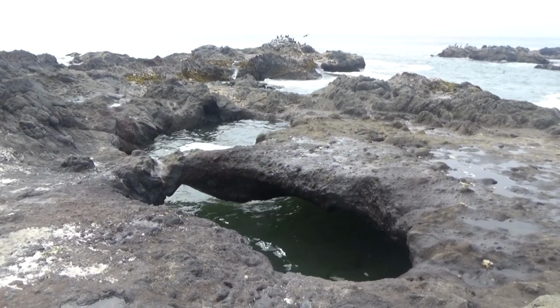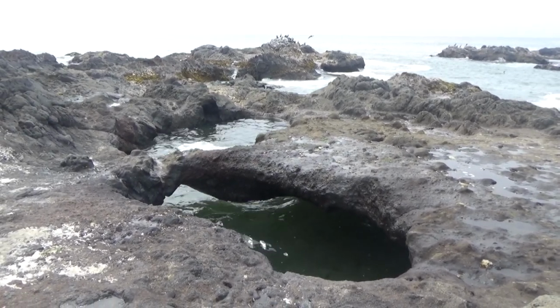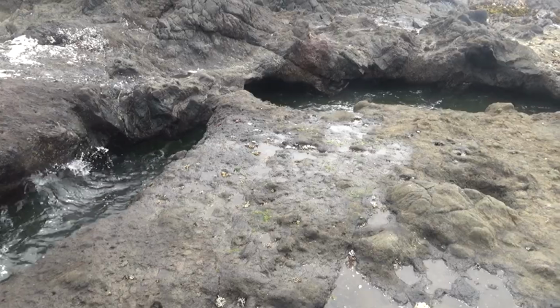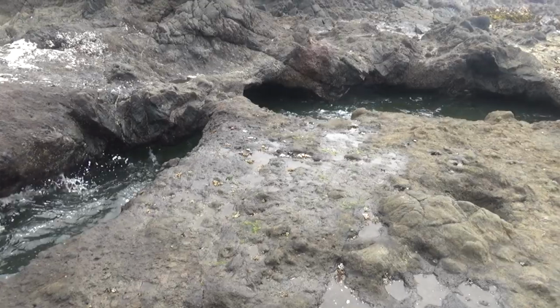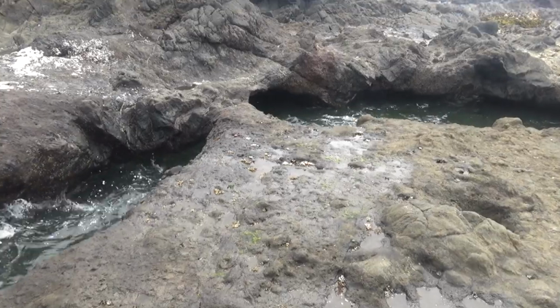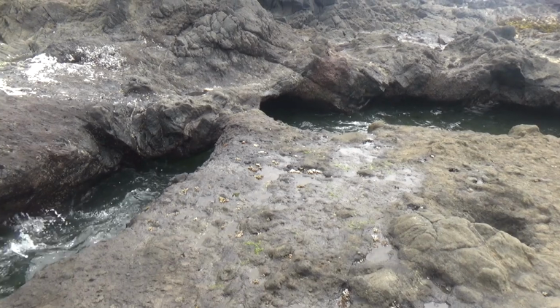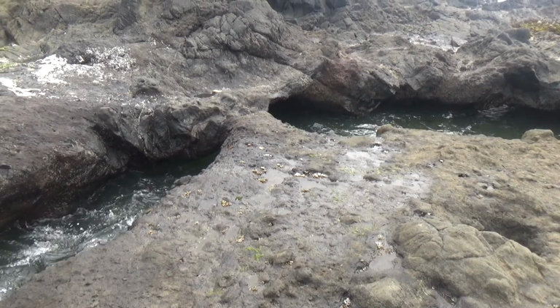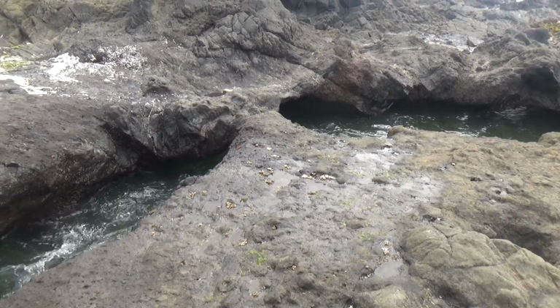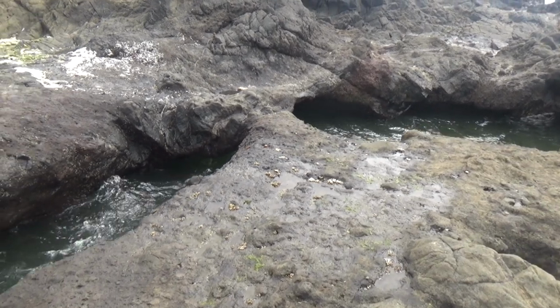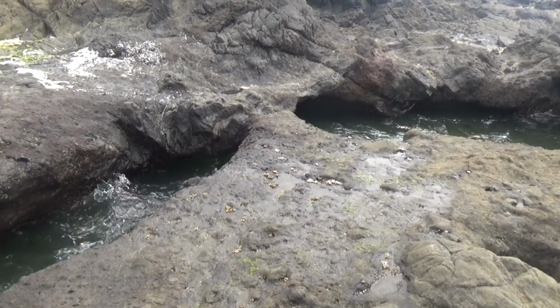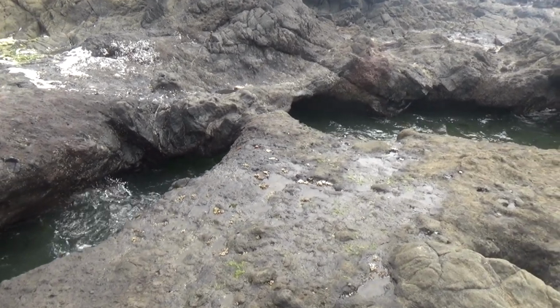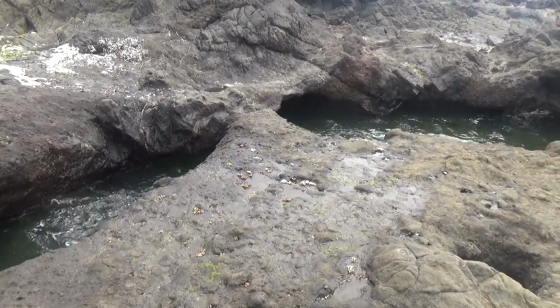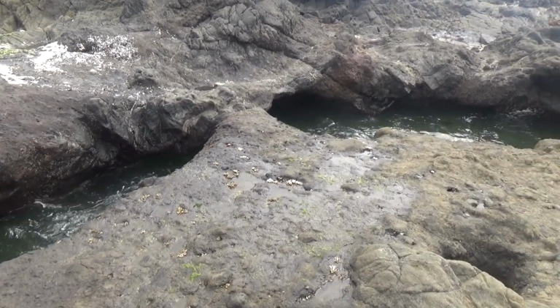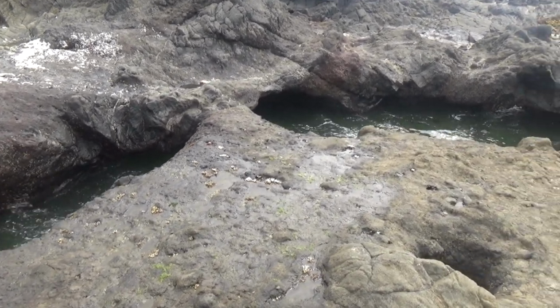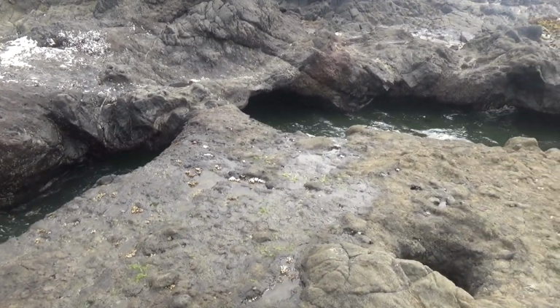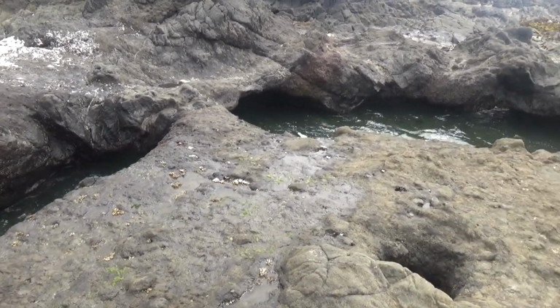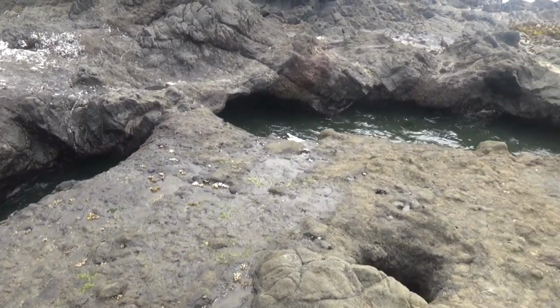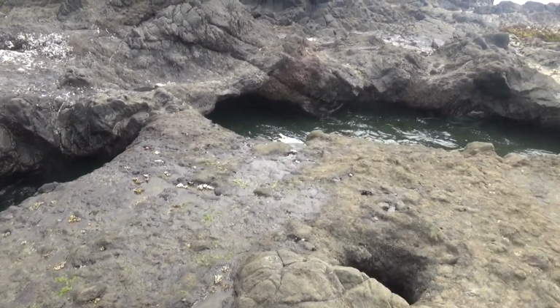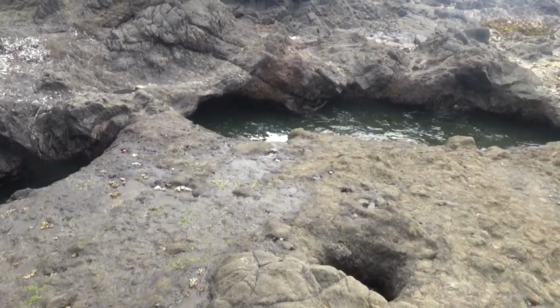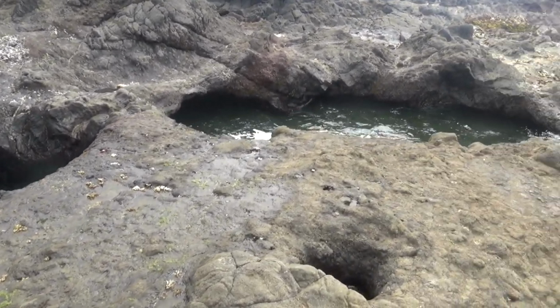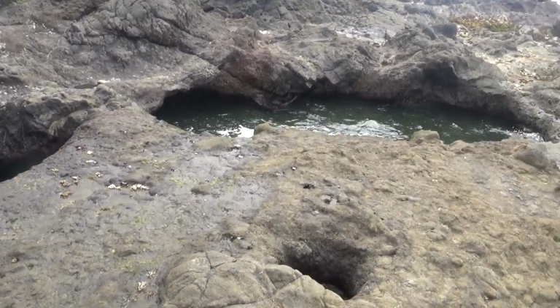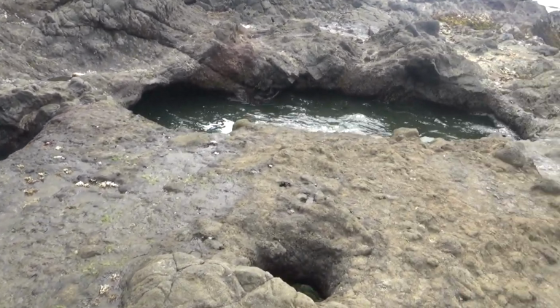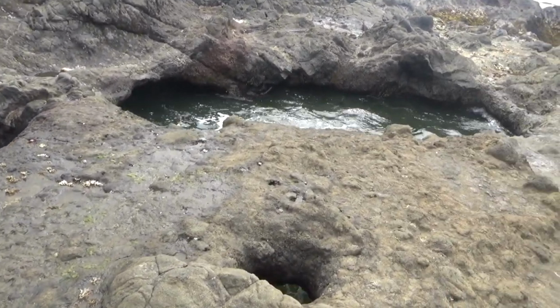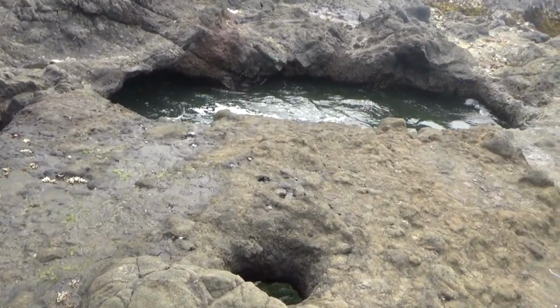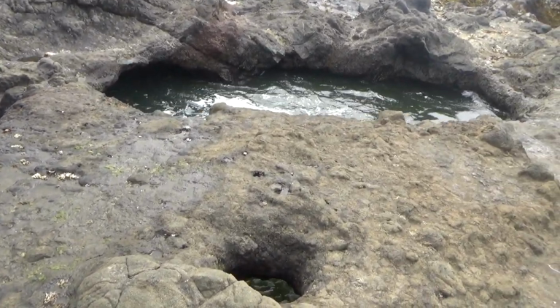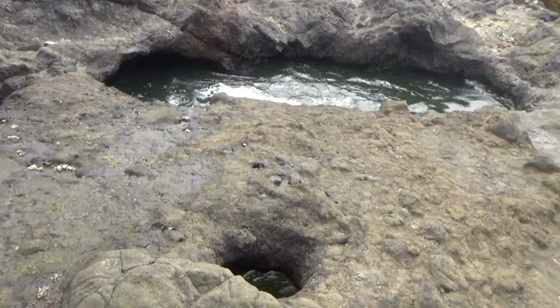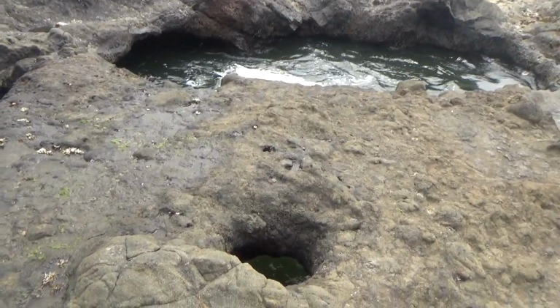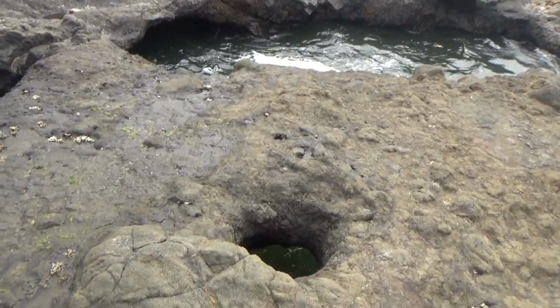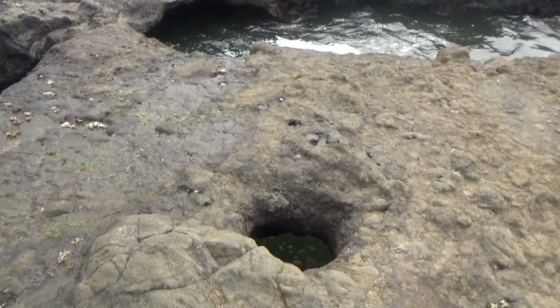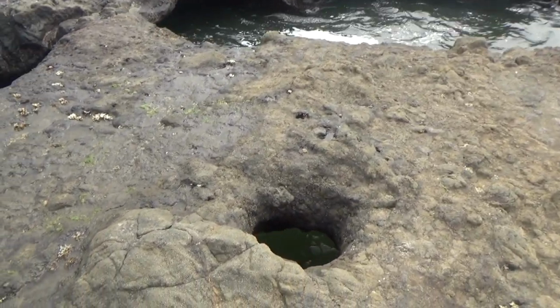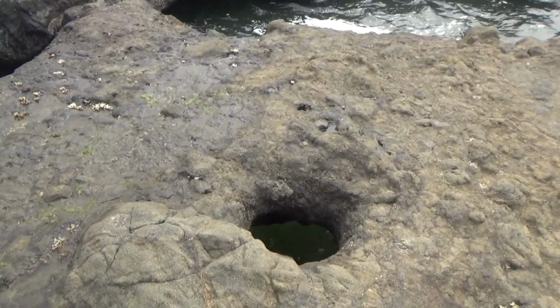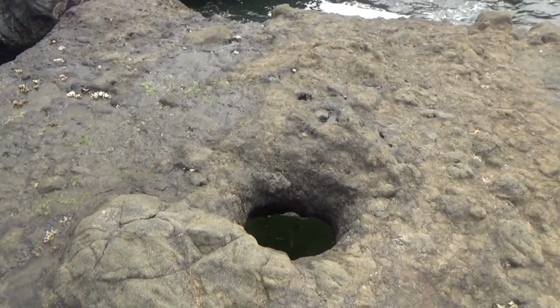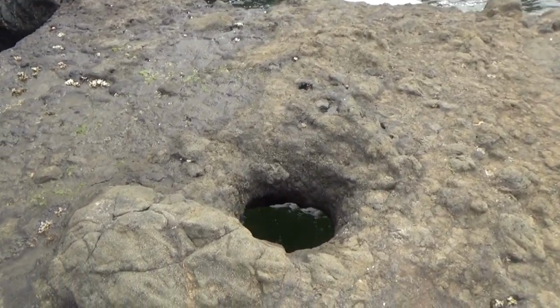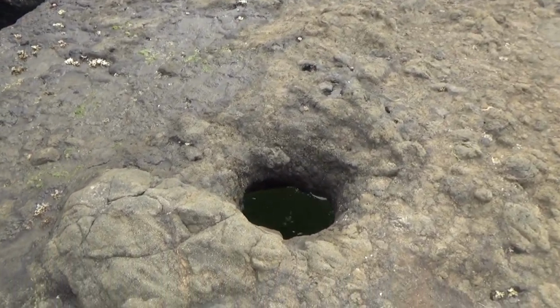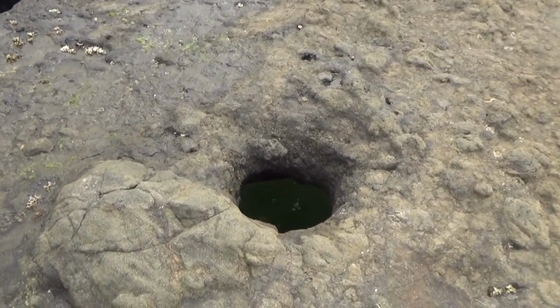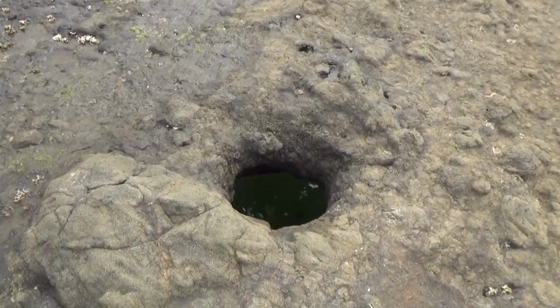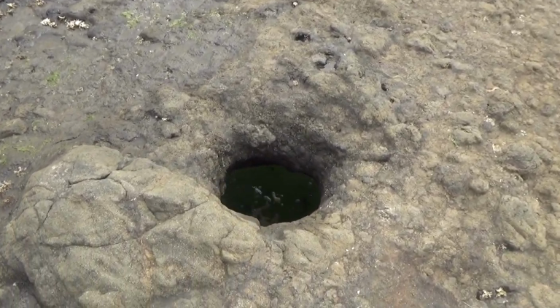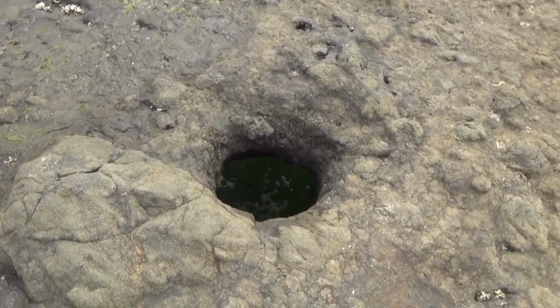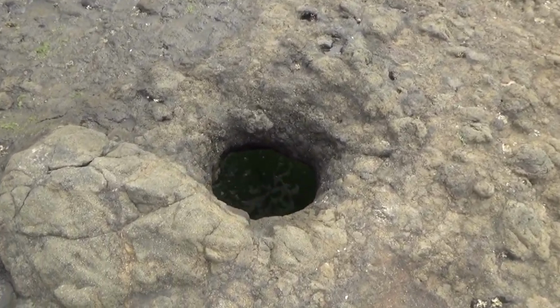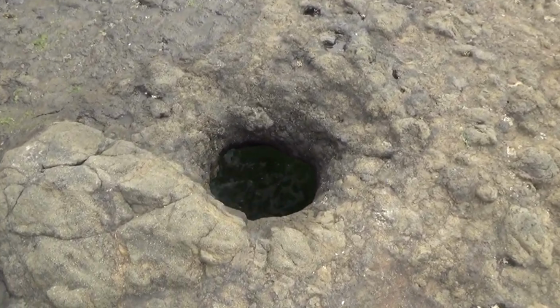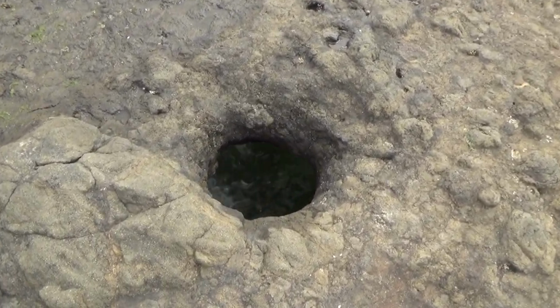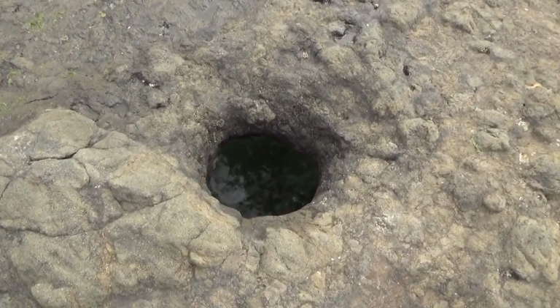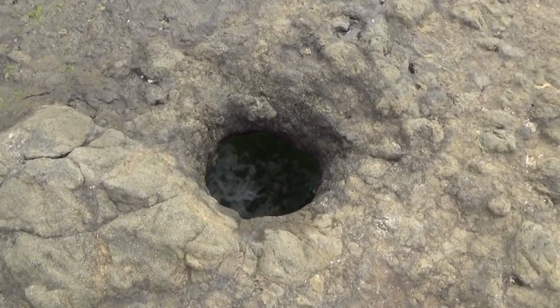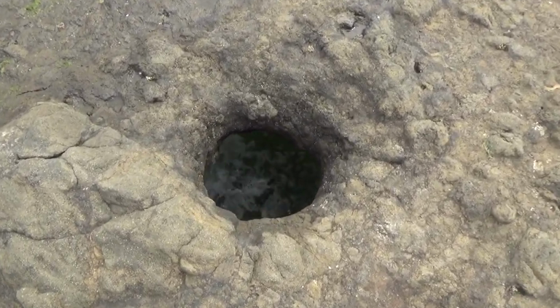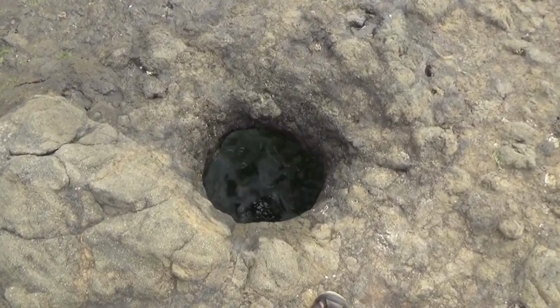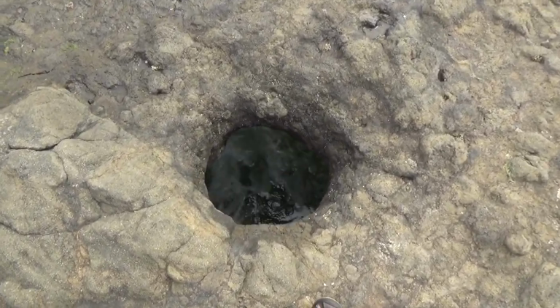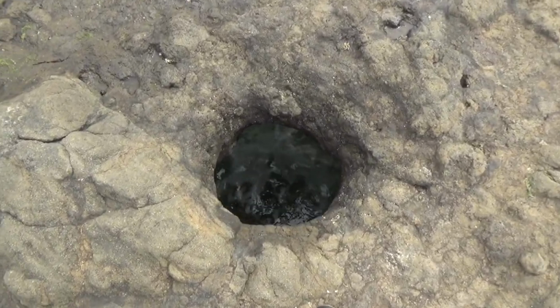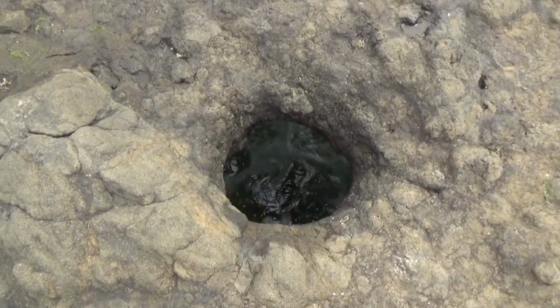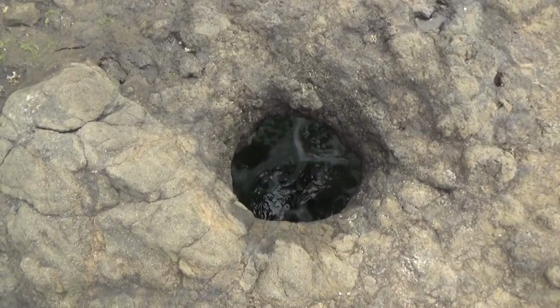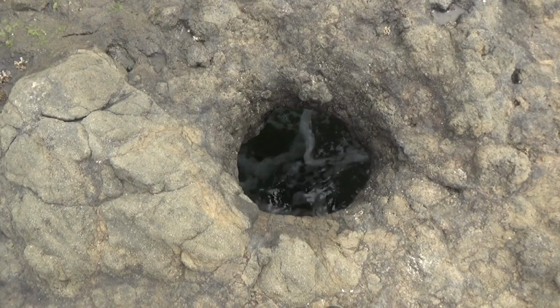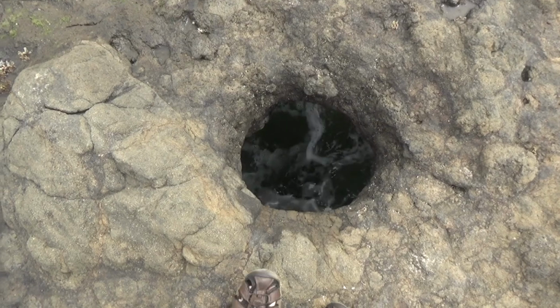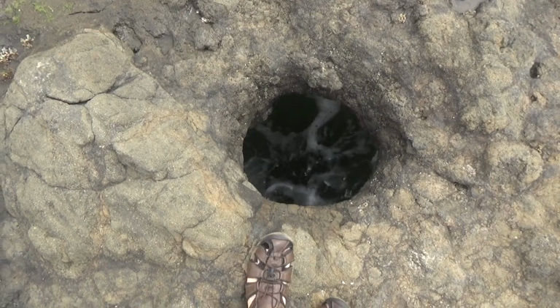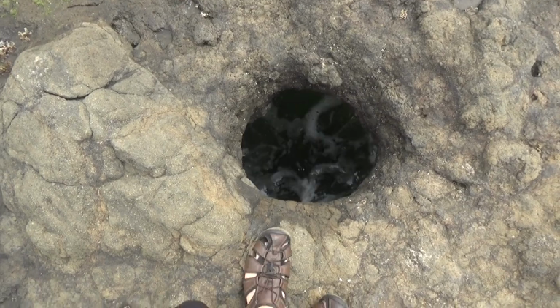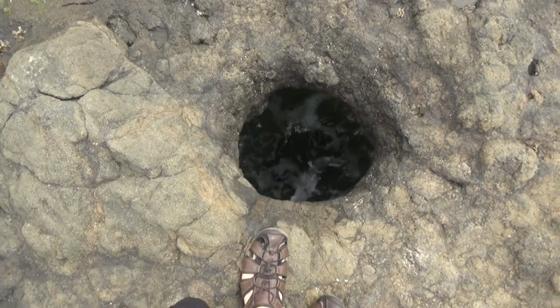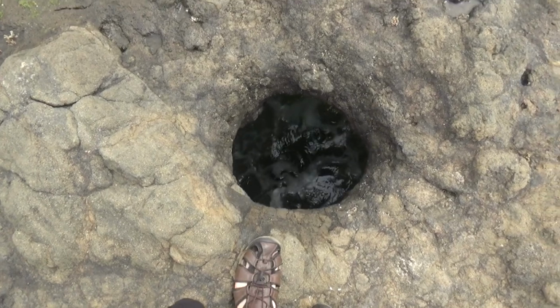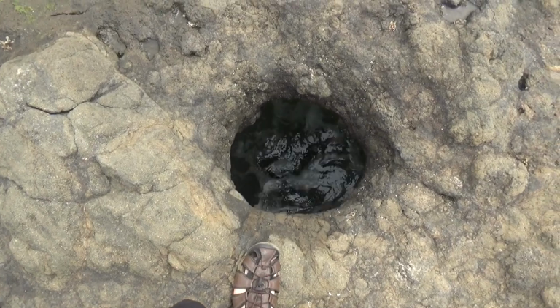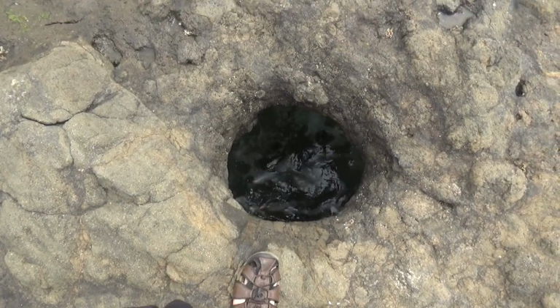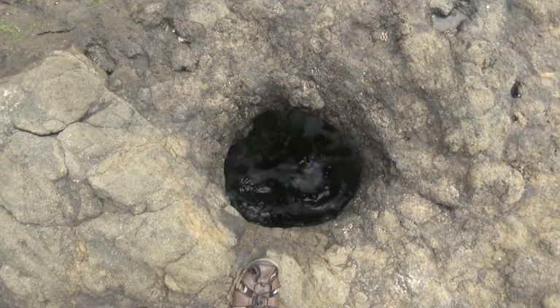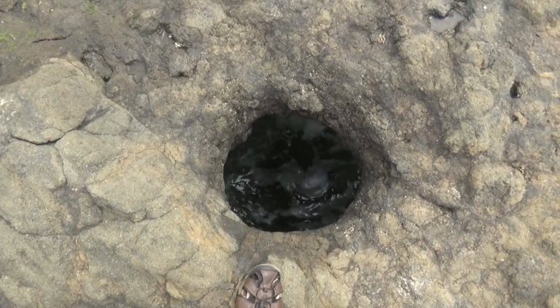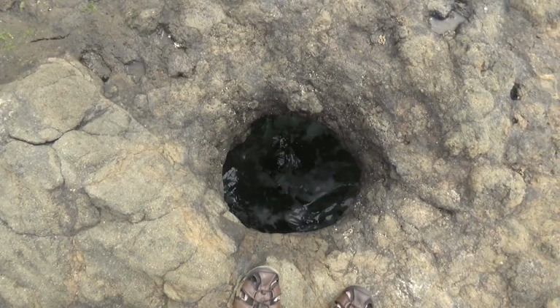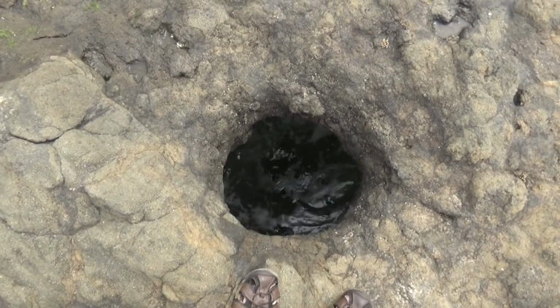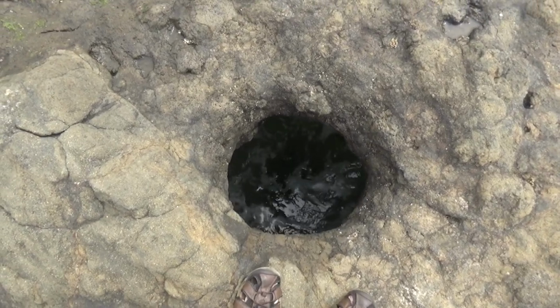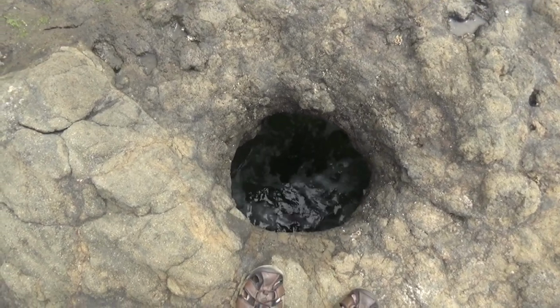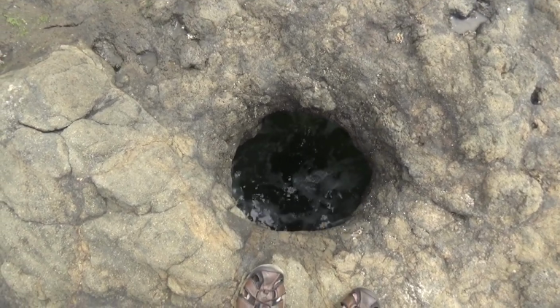This erosion is visible not just in larger sea caves but in a variety of coastal formations like blowholes, sinkholes, and other interesting features.